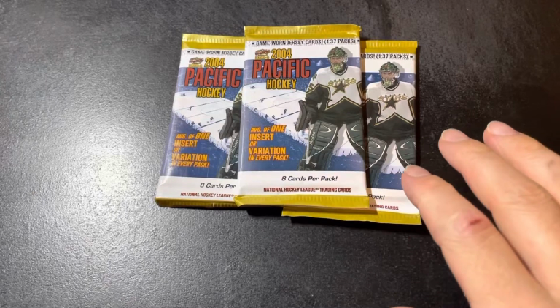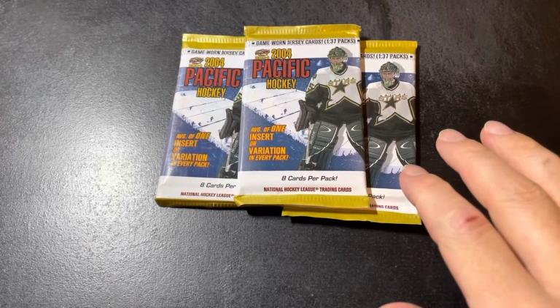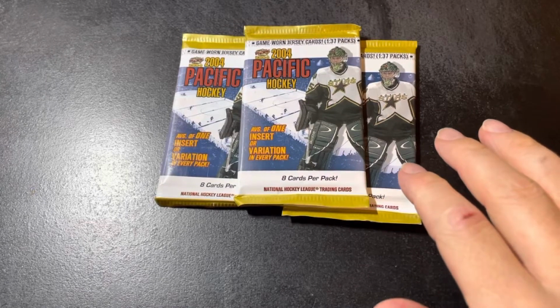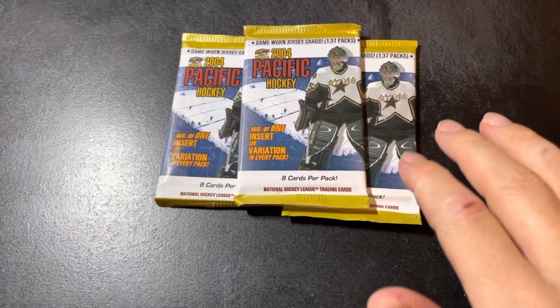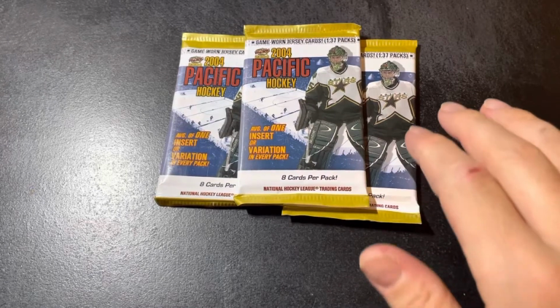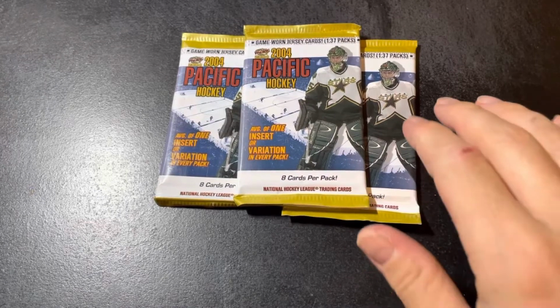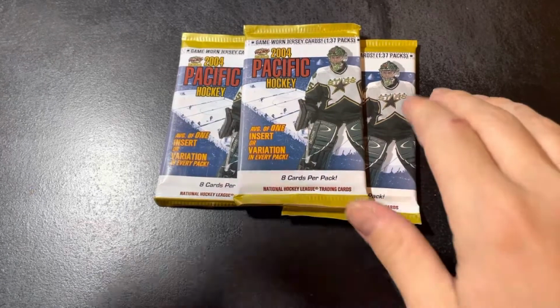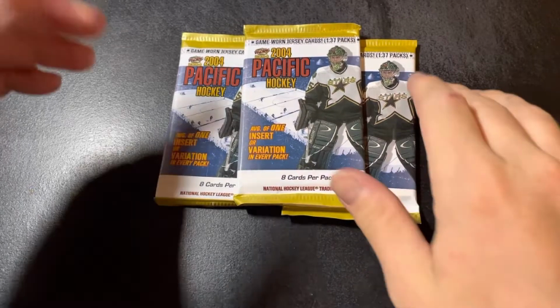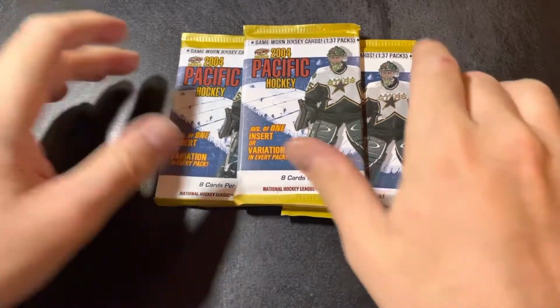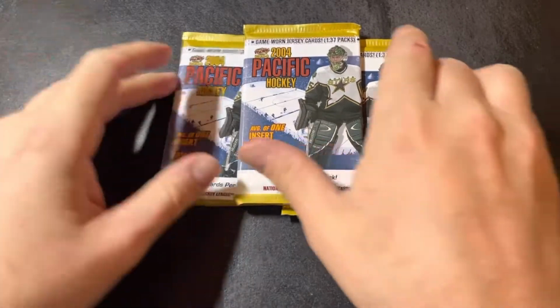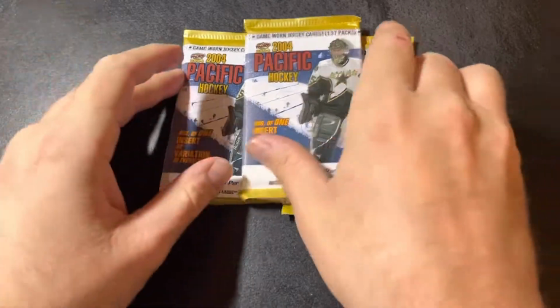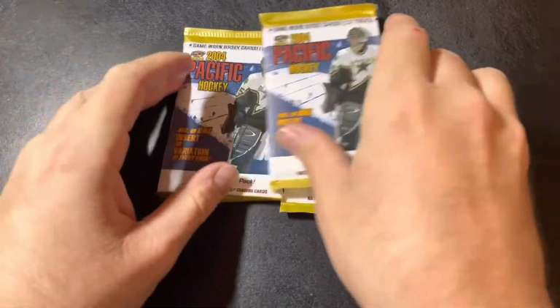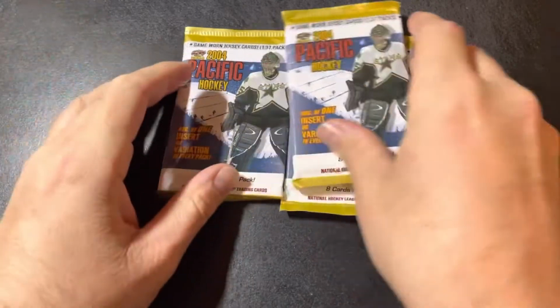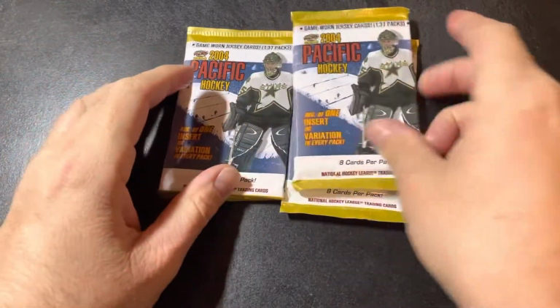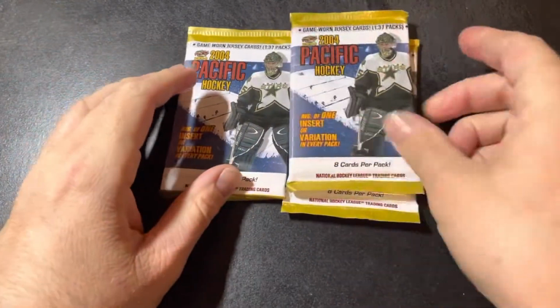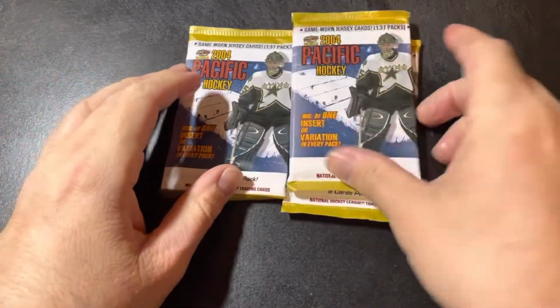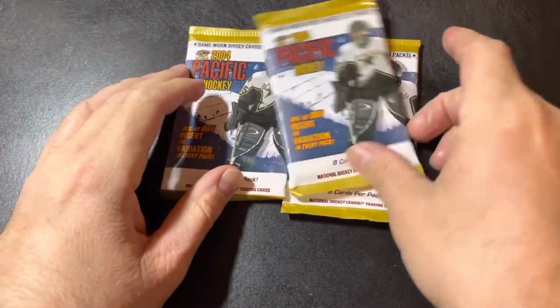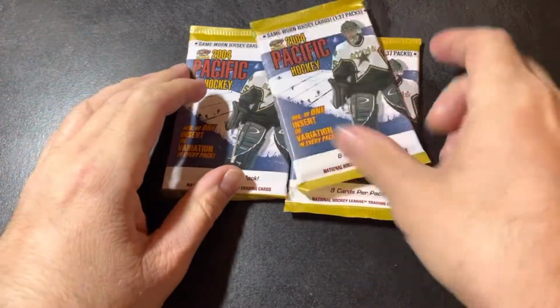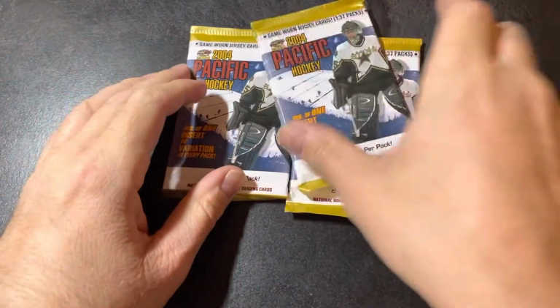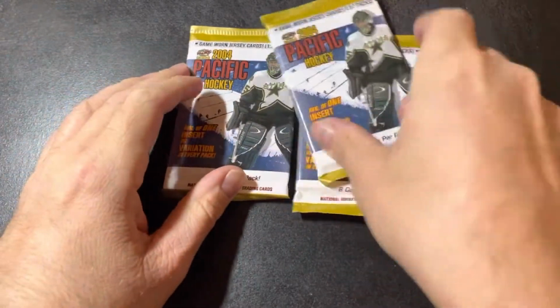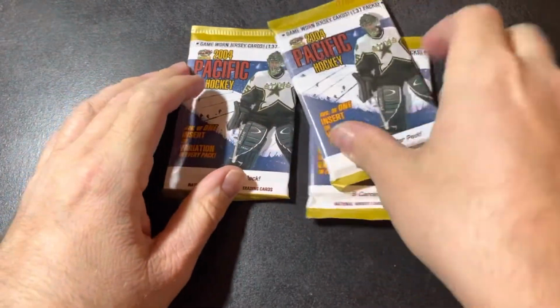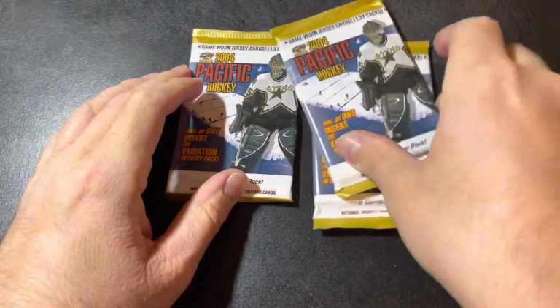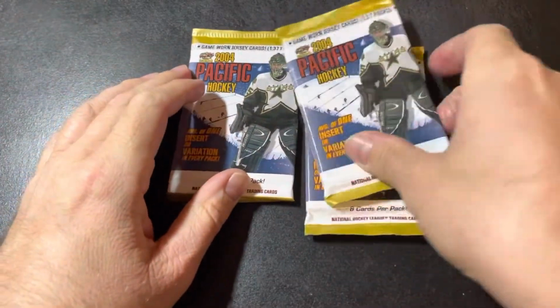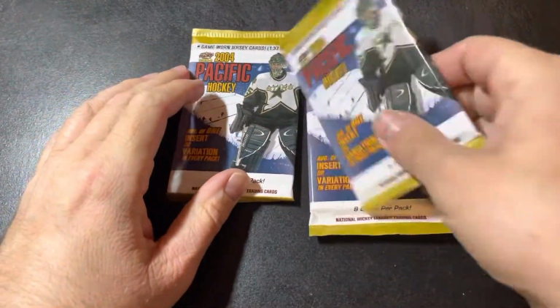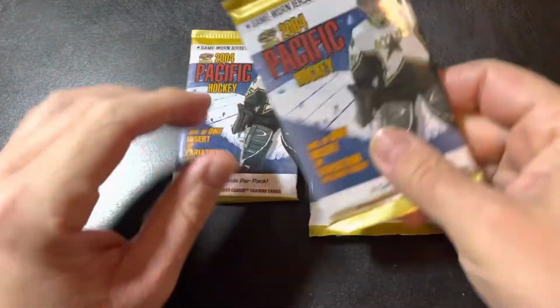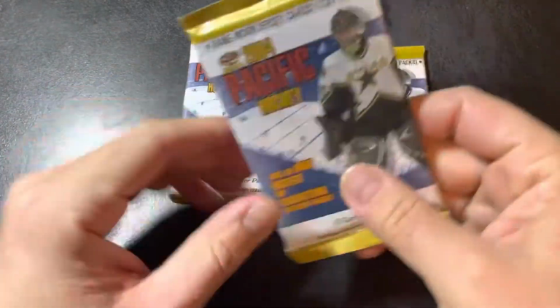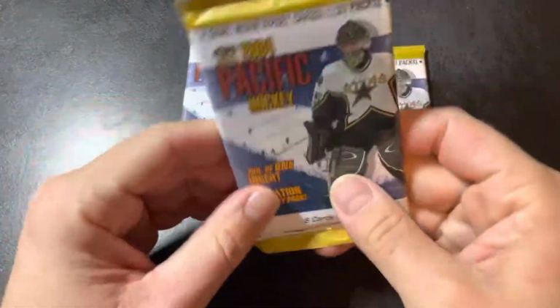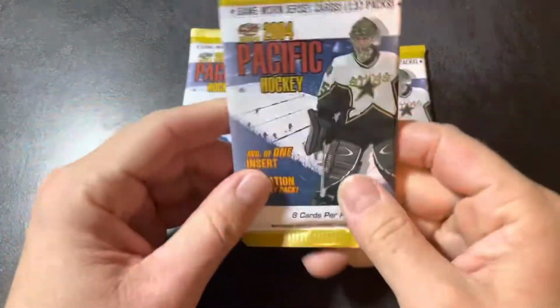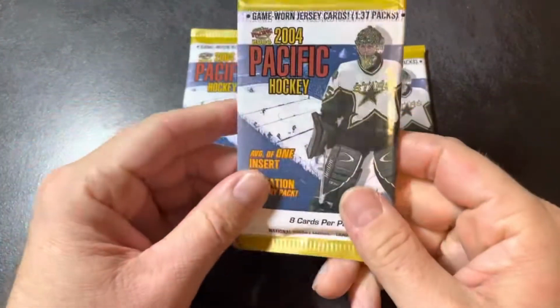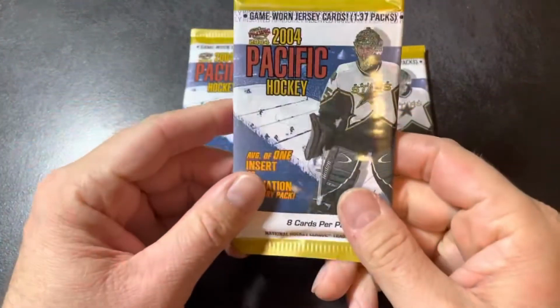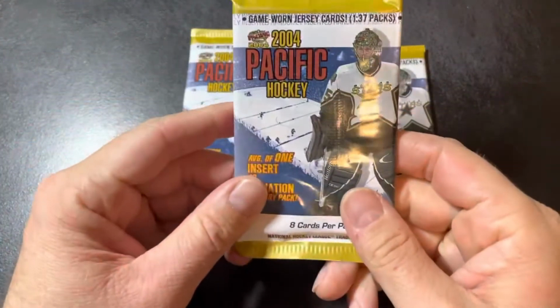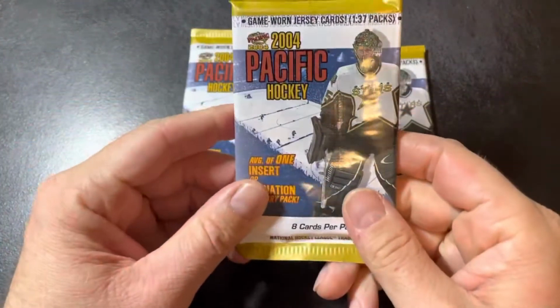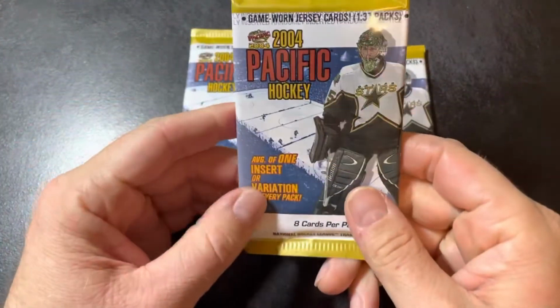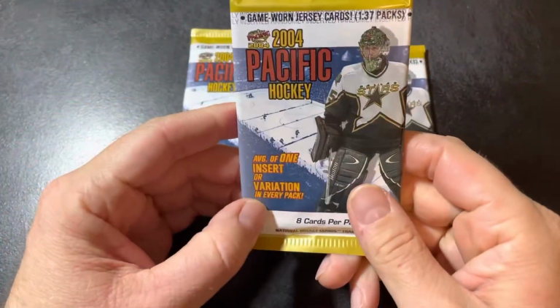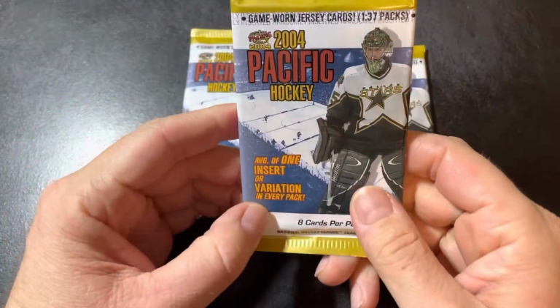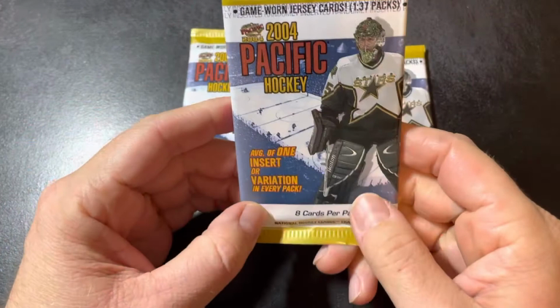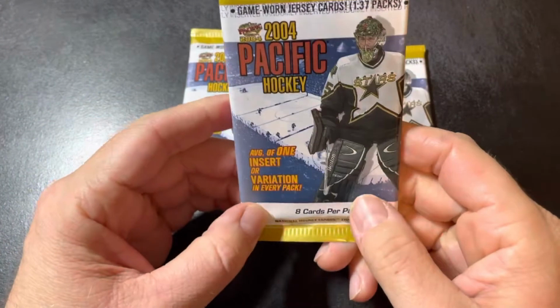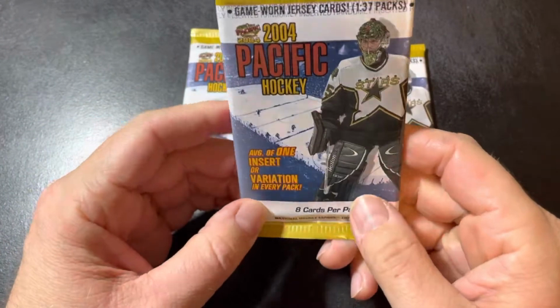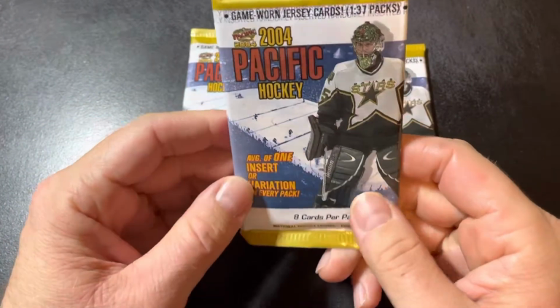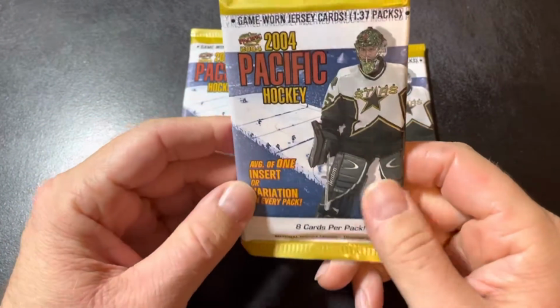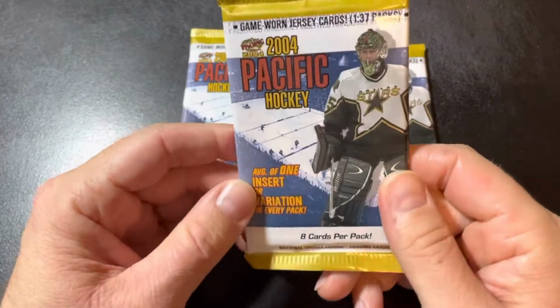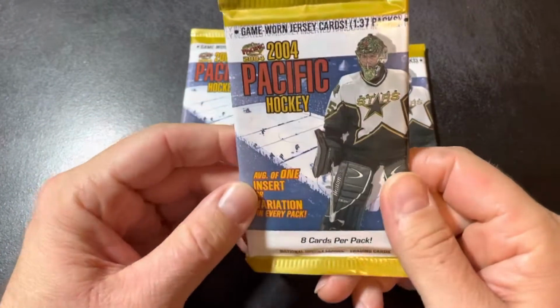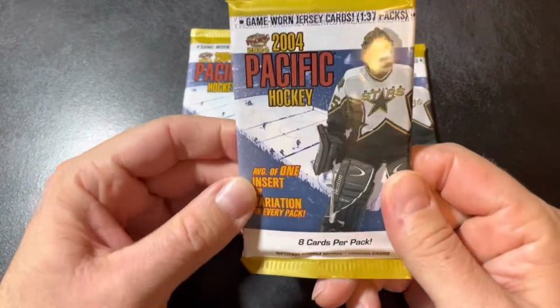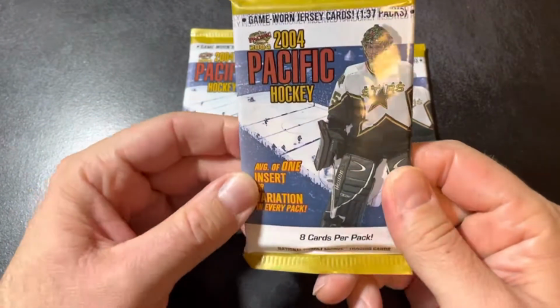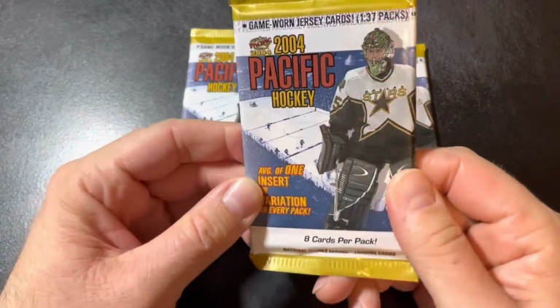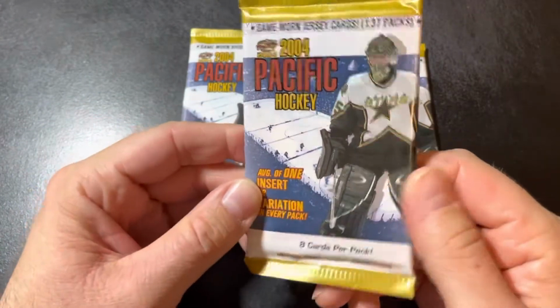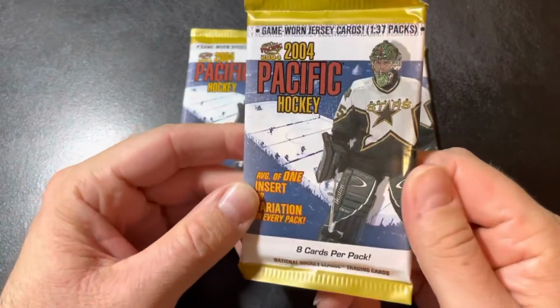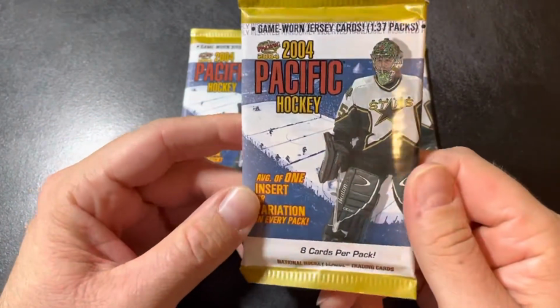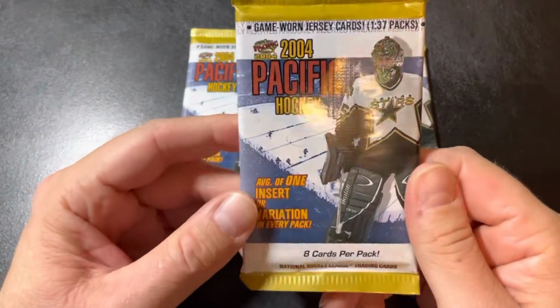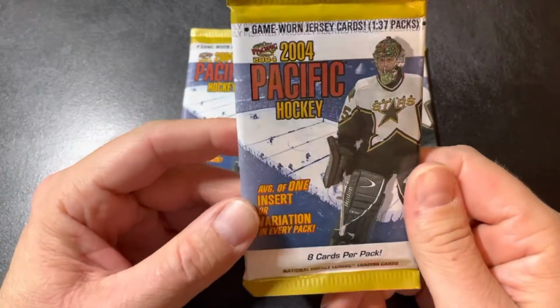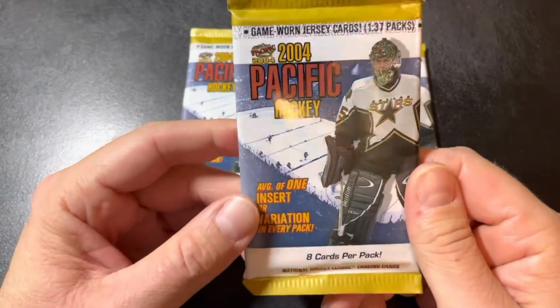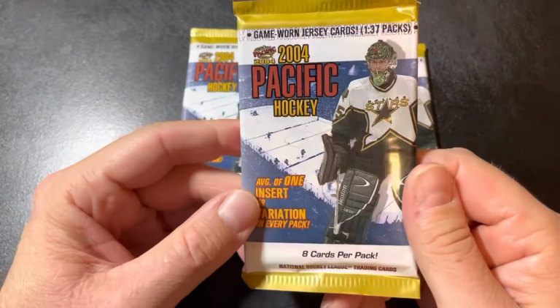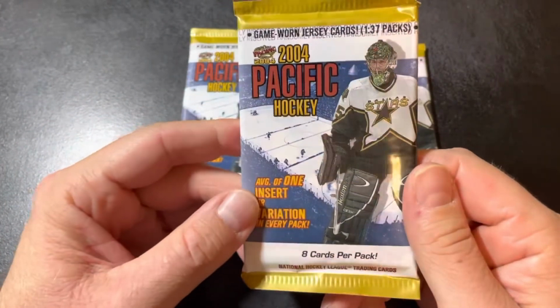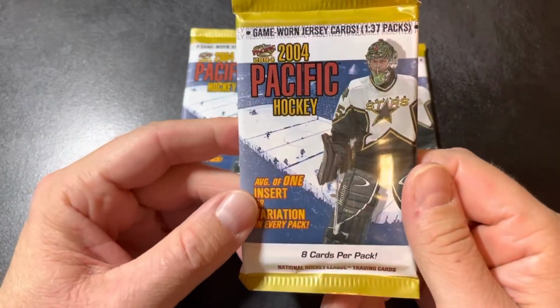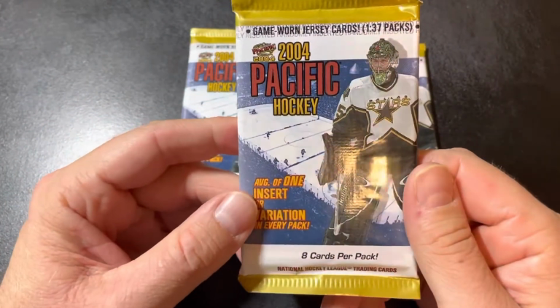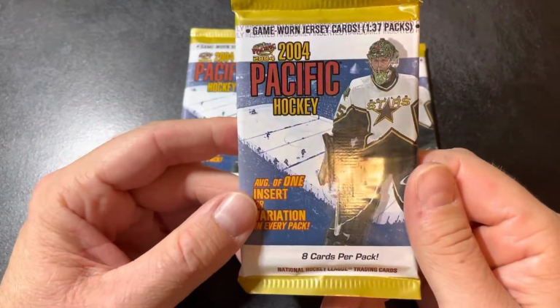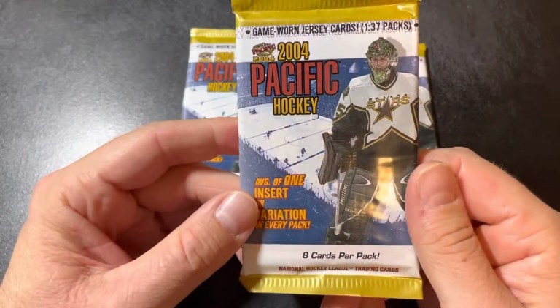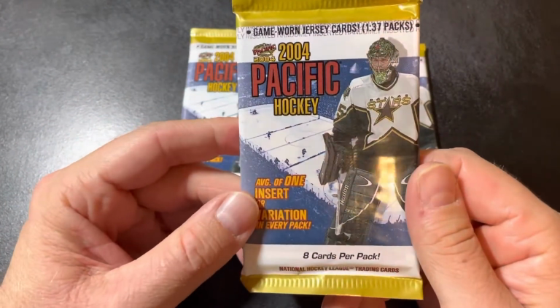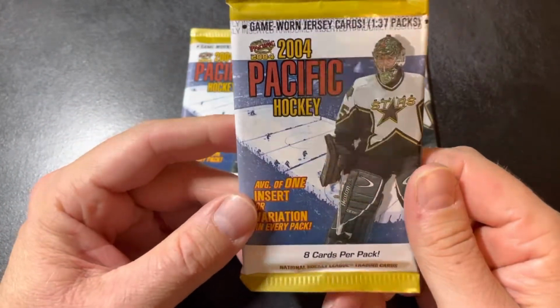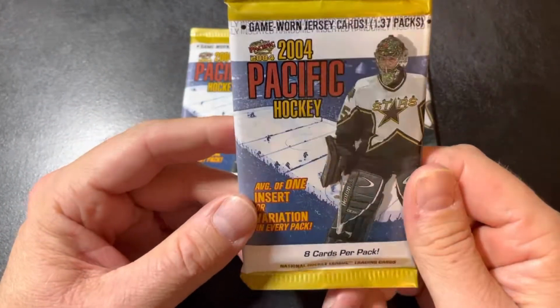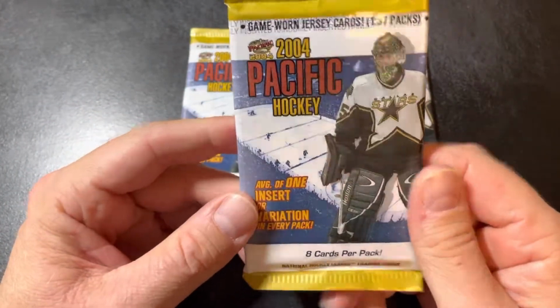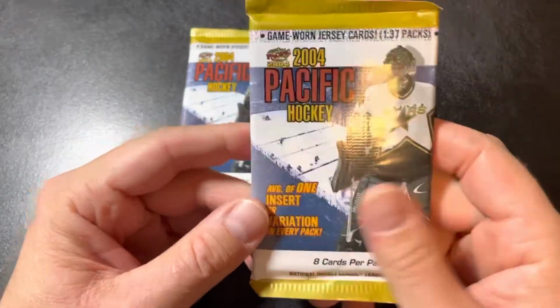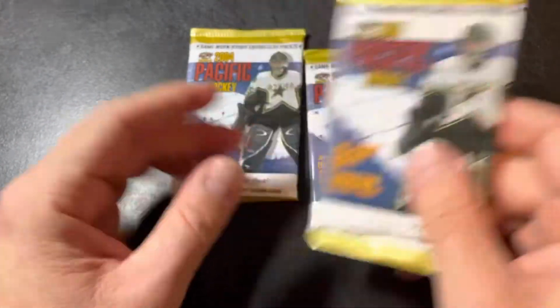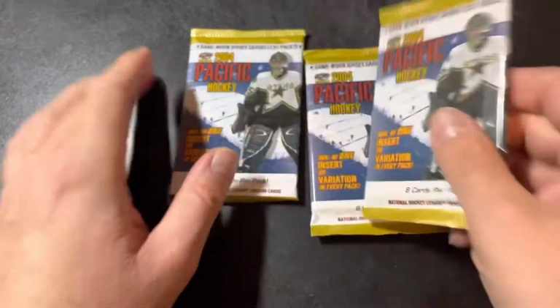What's up, everyone? Sean from Sean's Collectibles again. Got some $1.49 packs that I forgot about here — they just got buried in my bag.